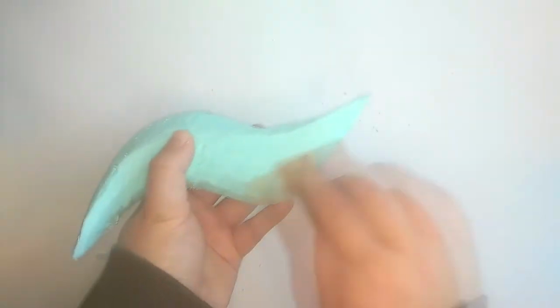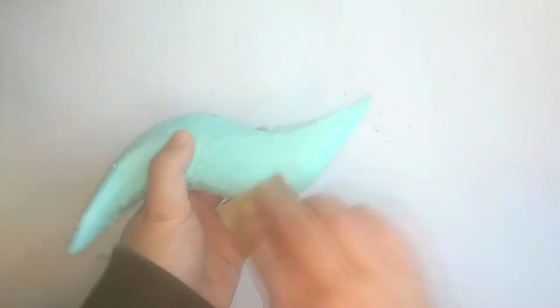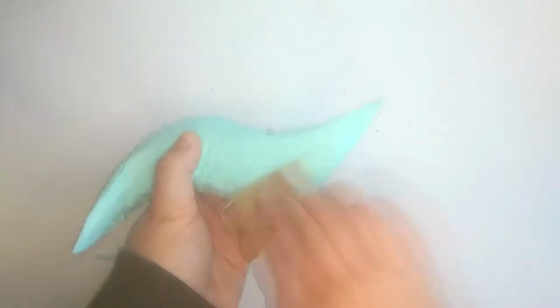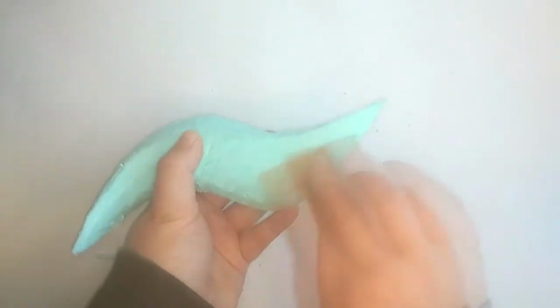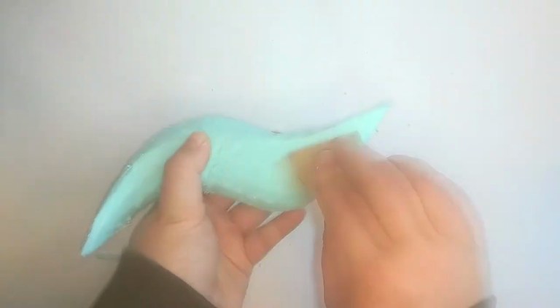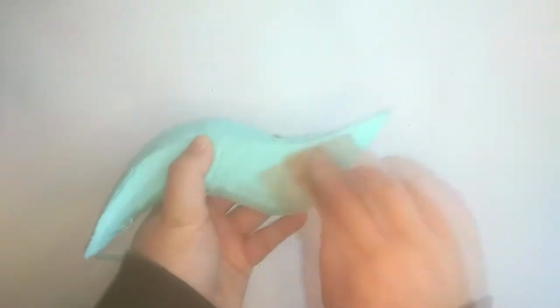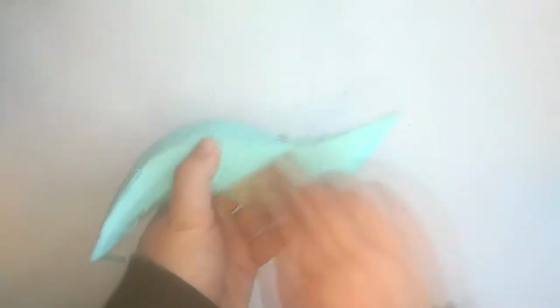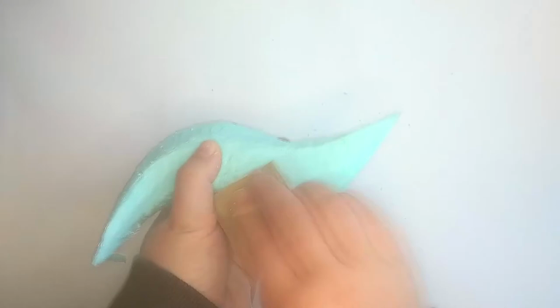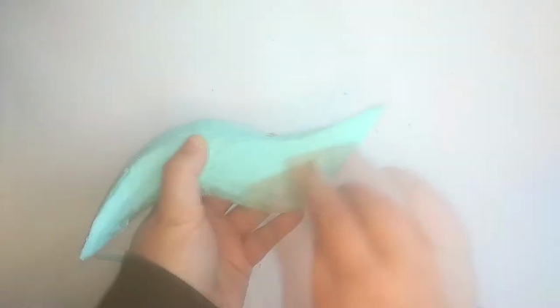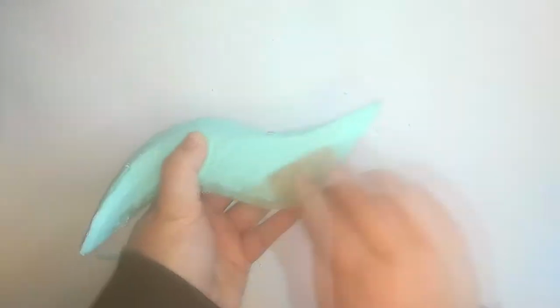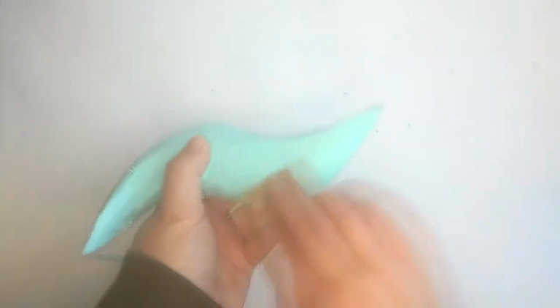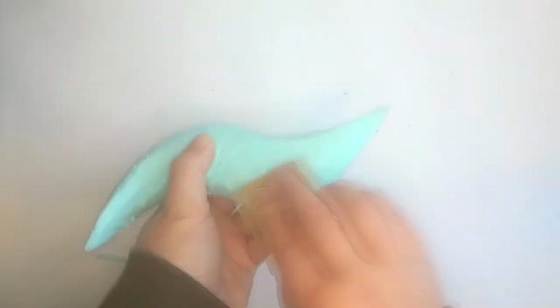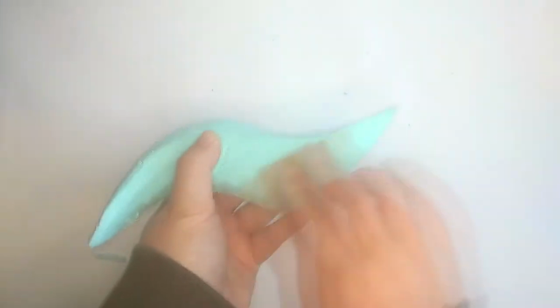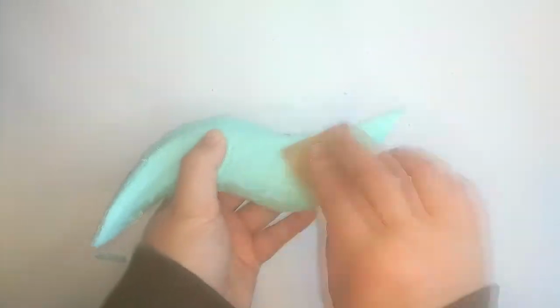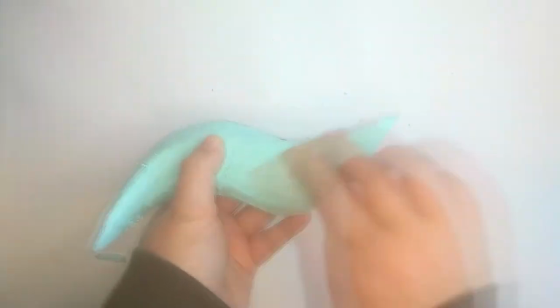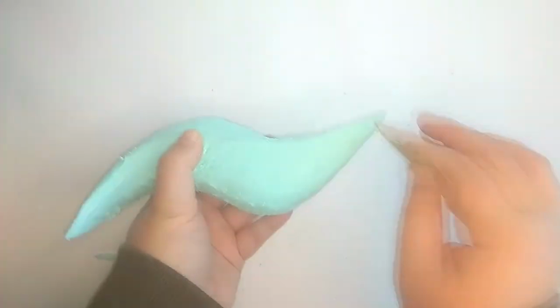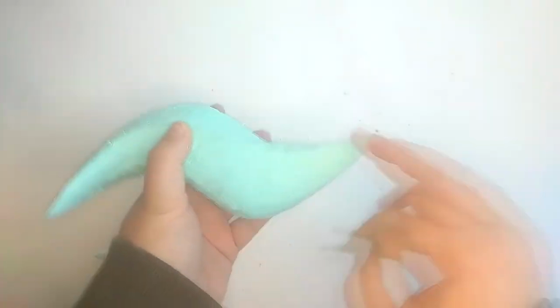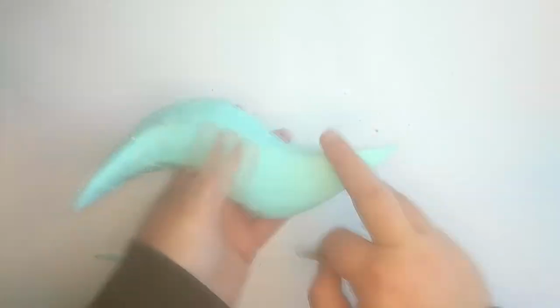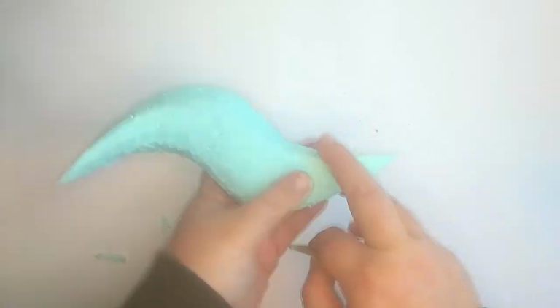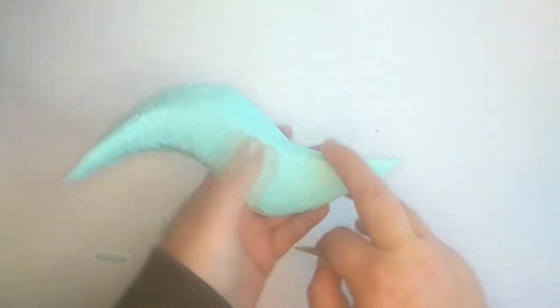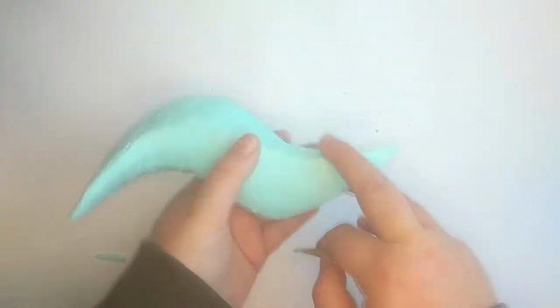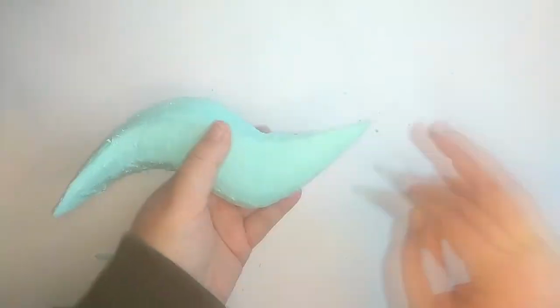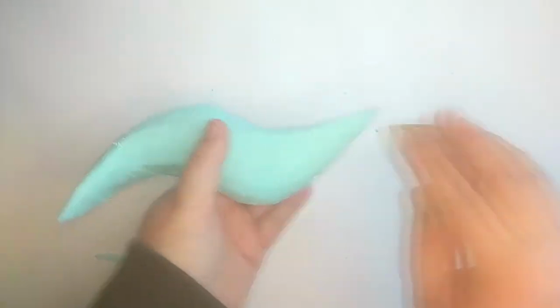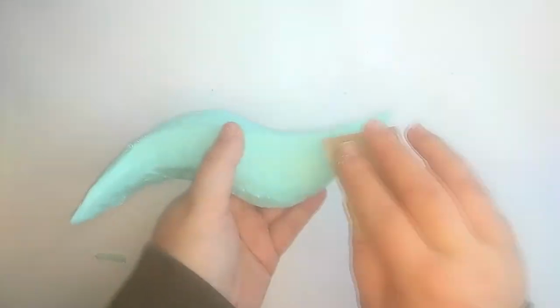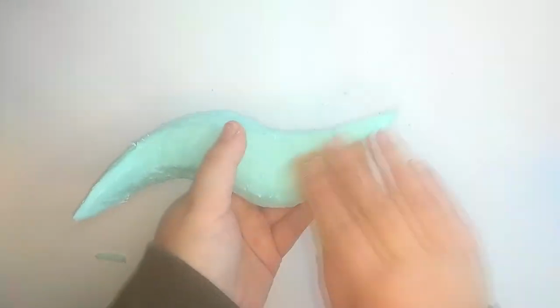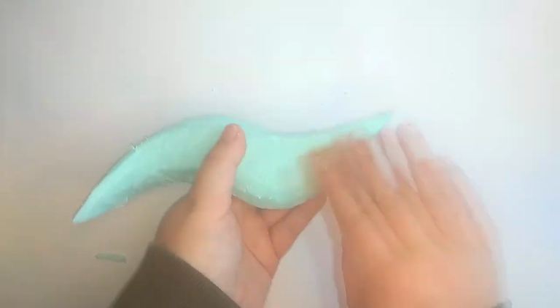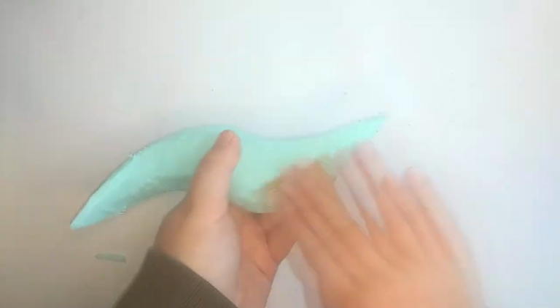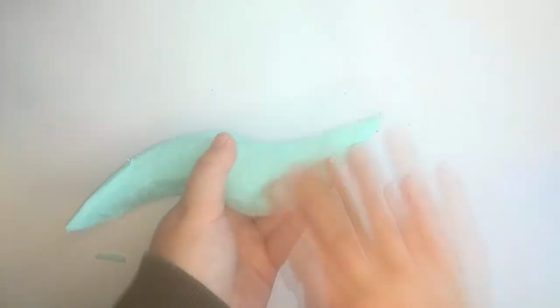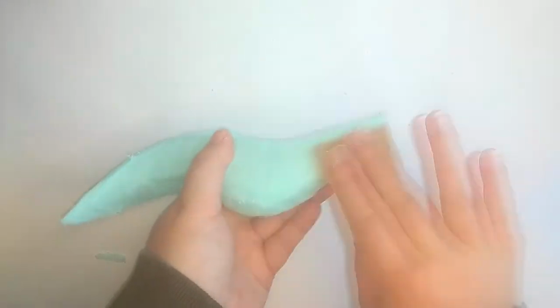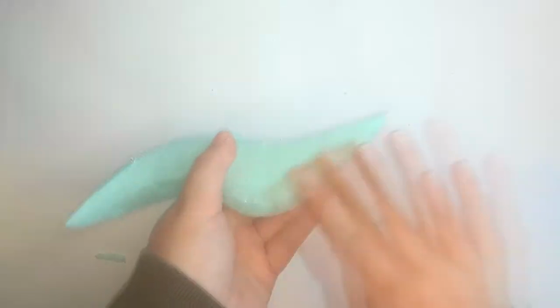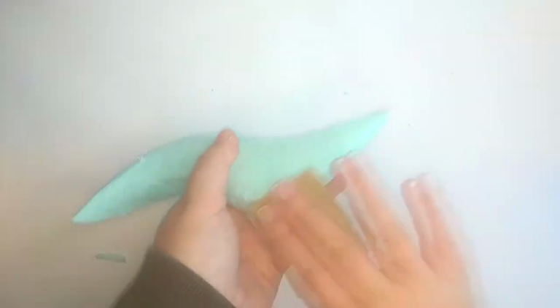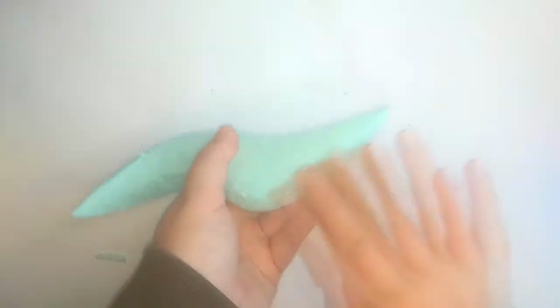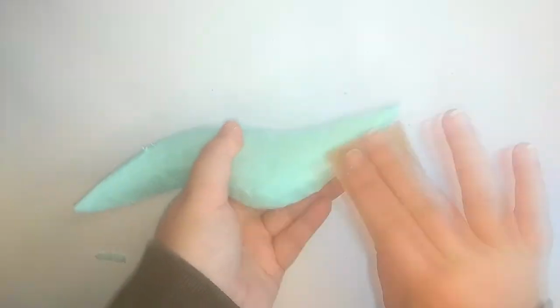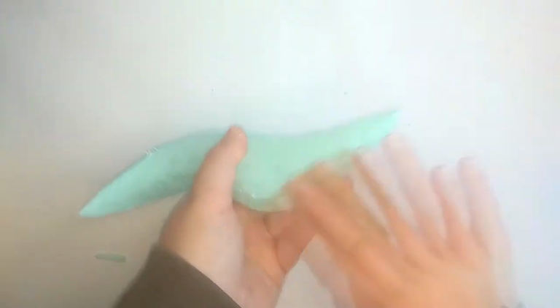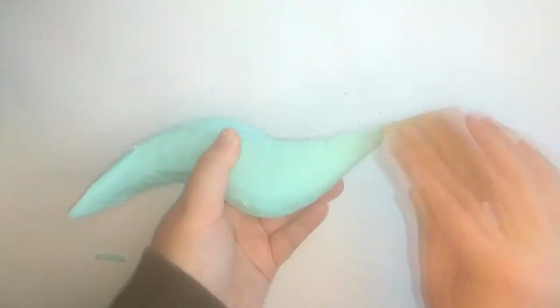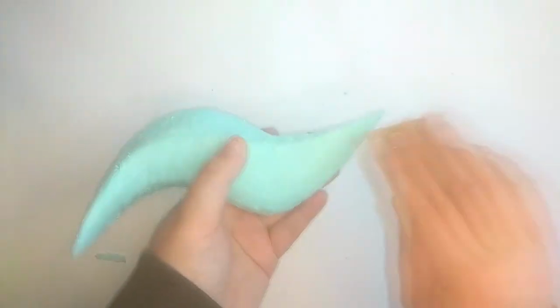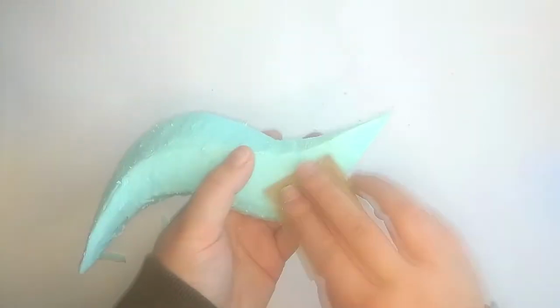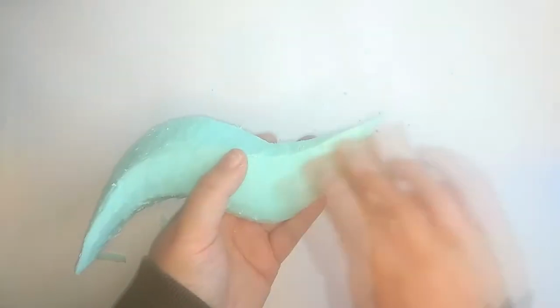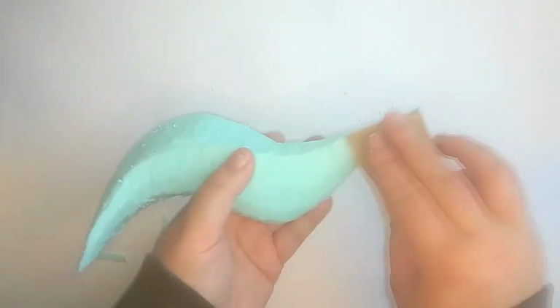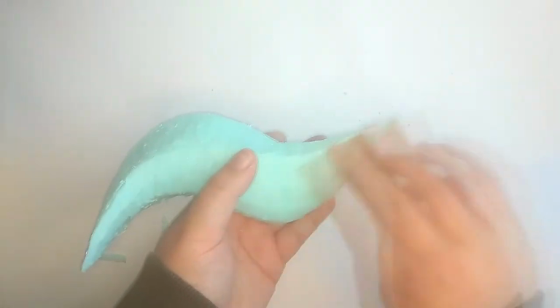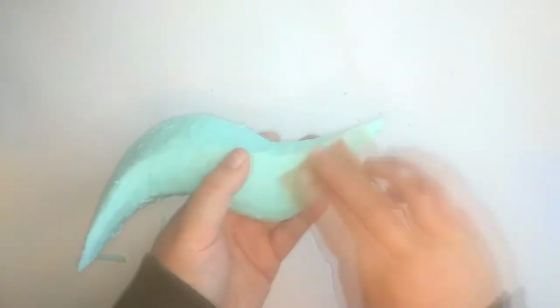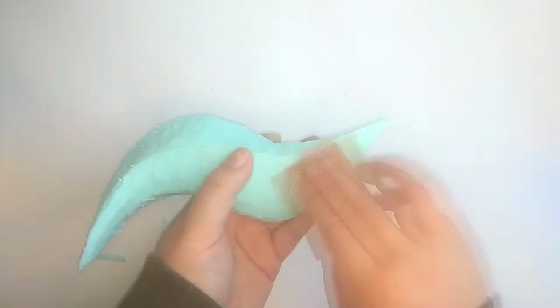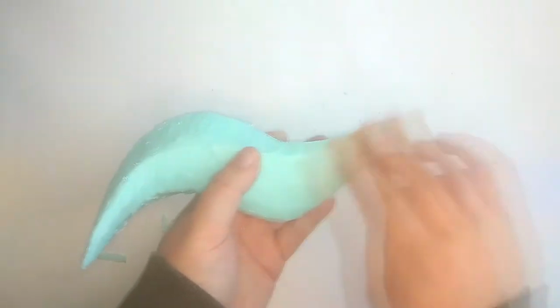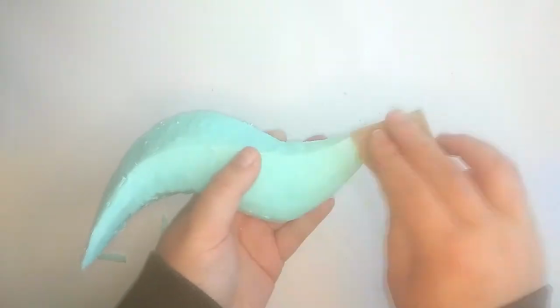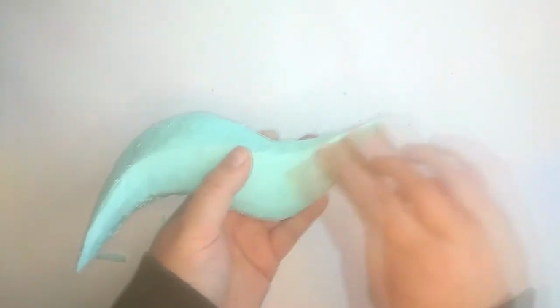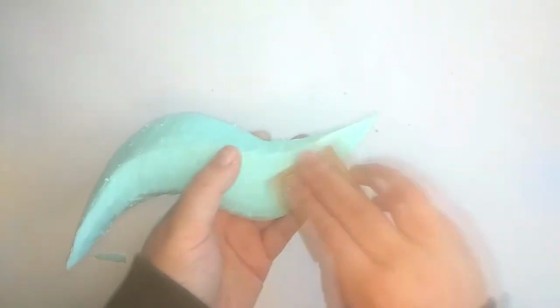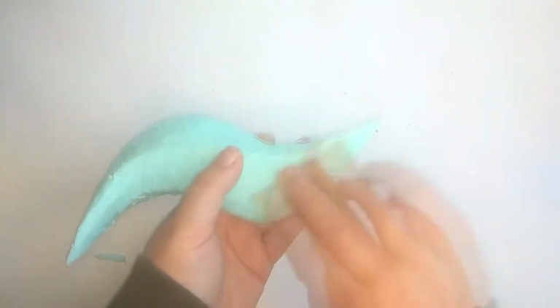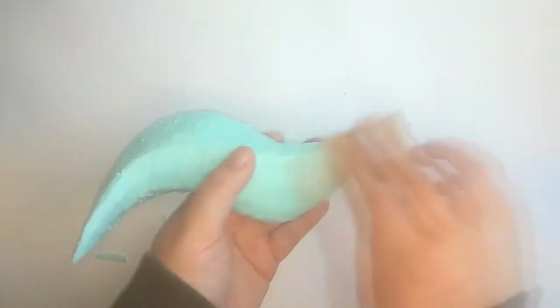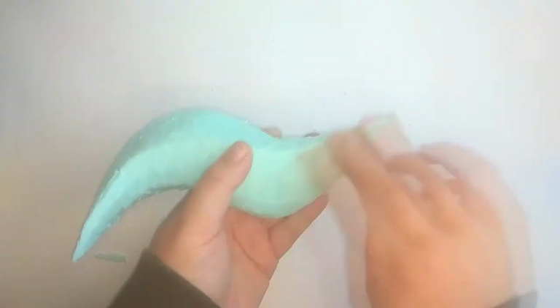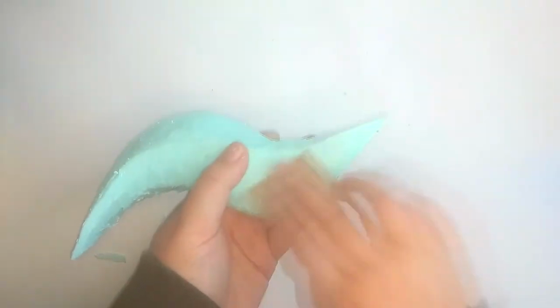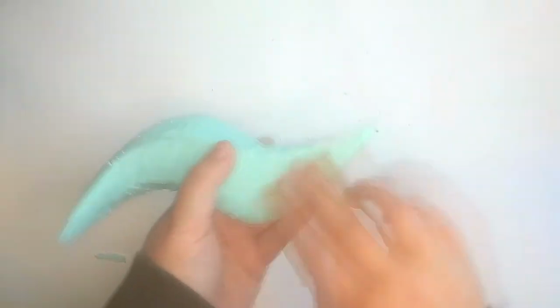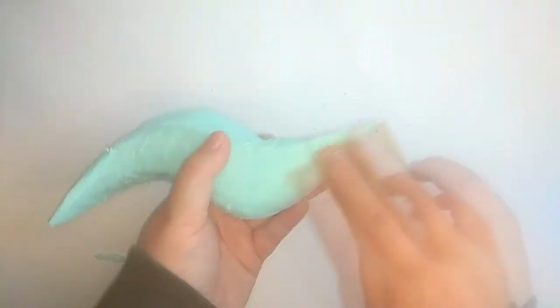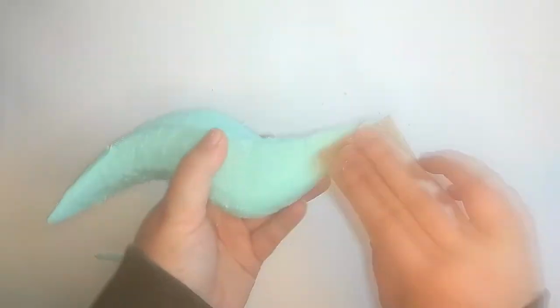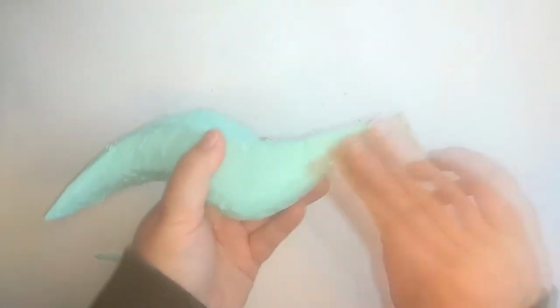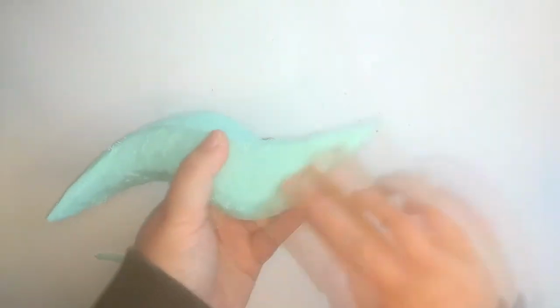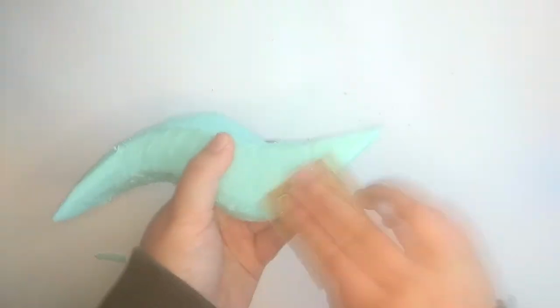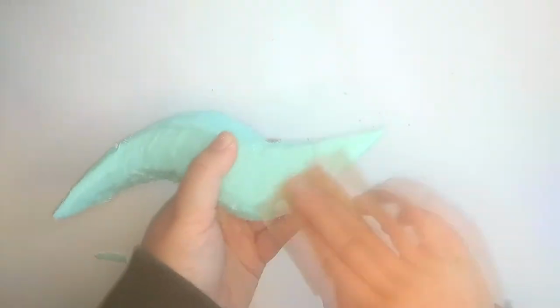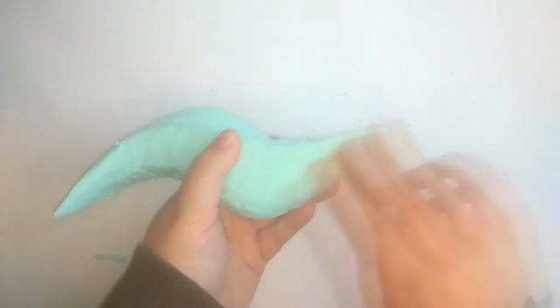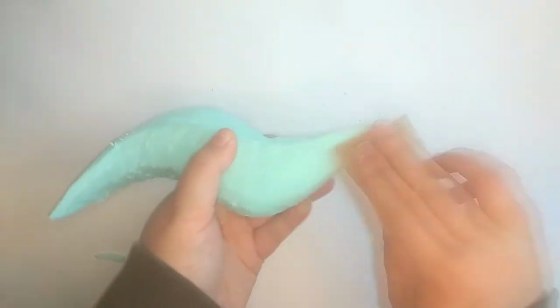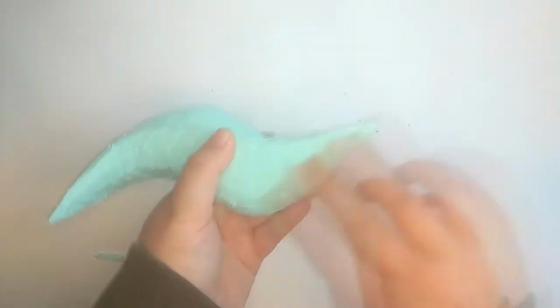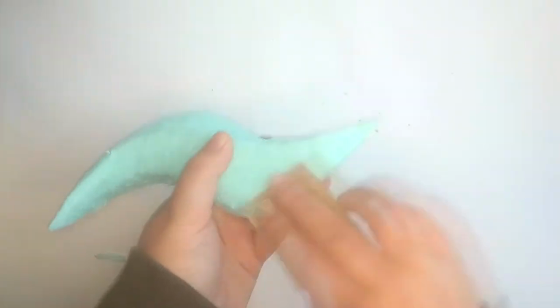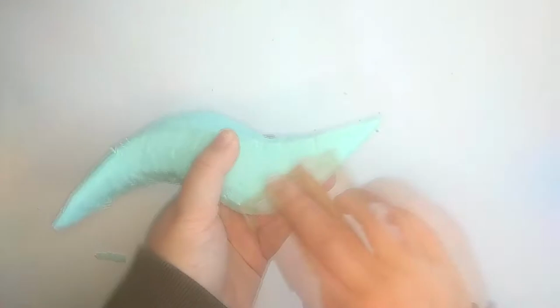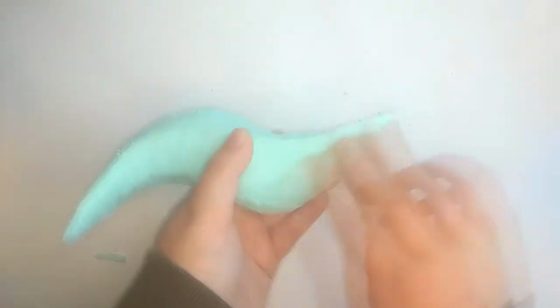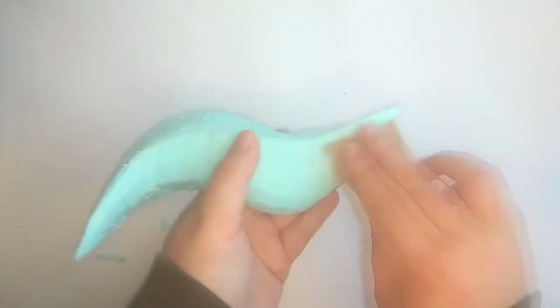Now that our base has been successfully carved, it's time to make it a little smoother with the help of sandpaper.